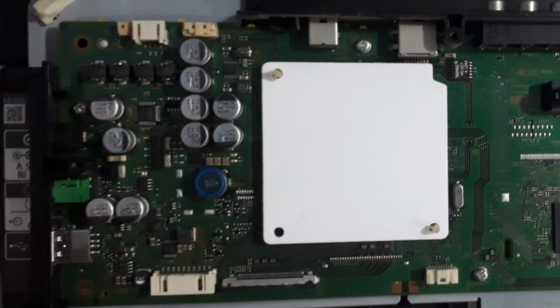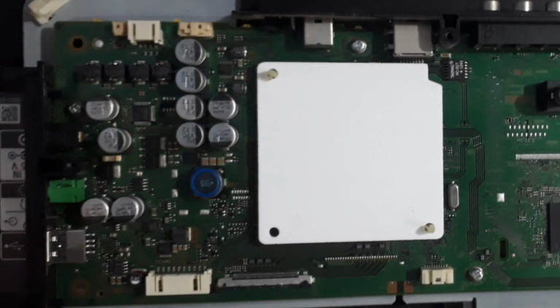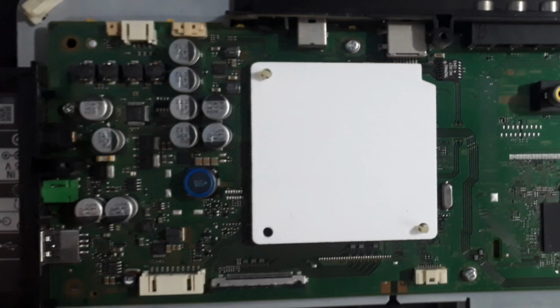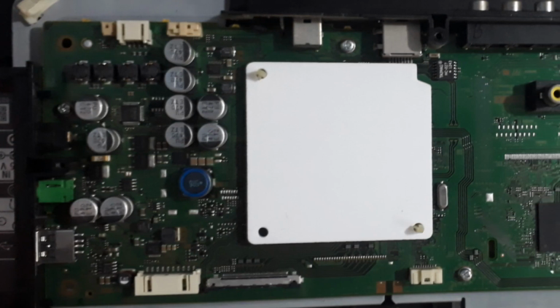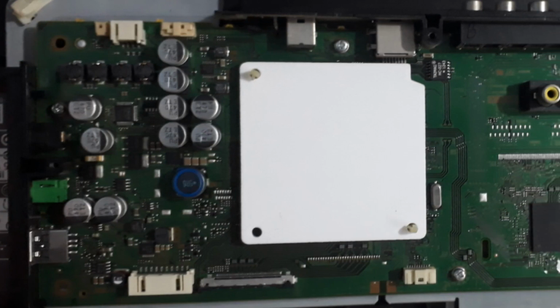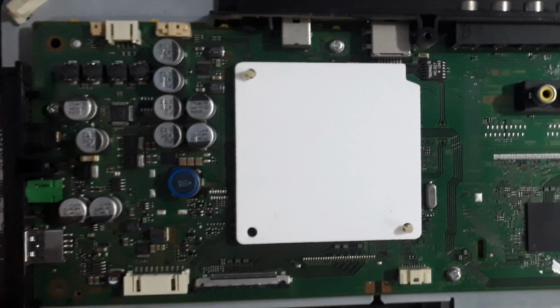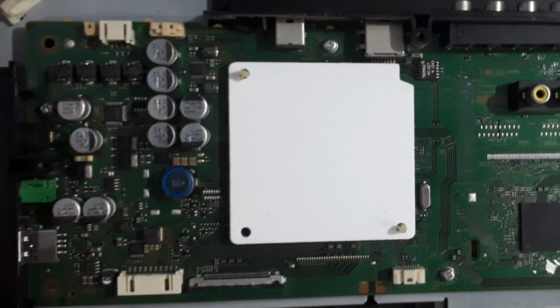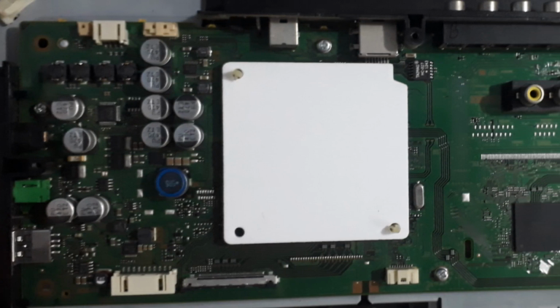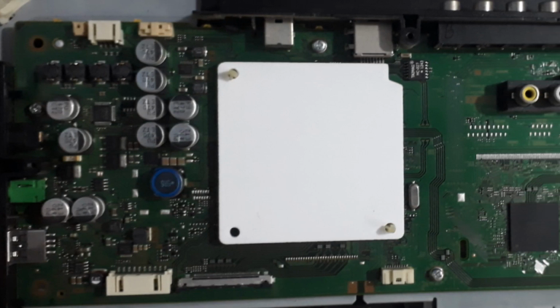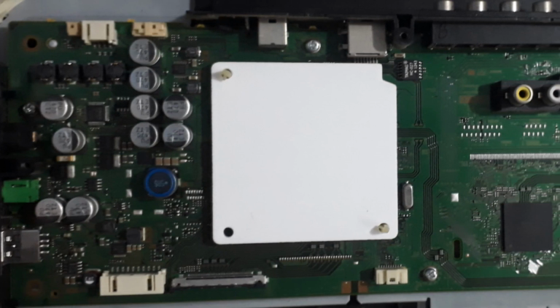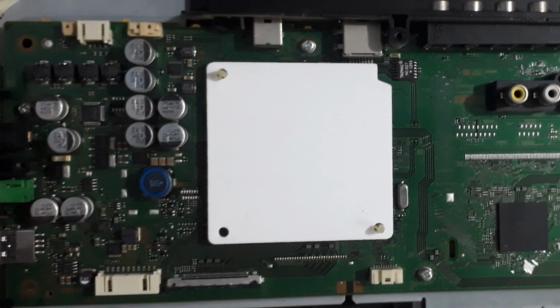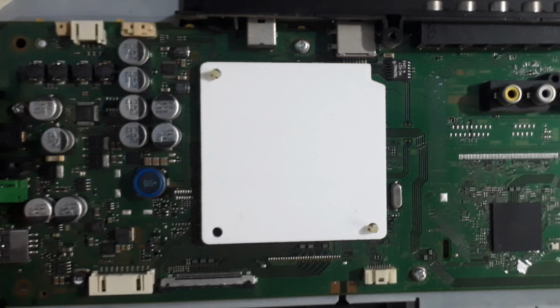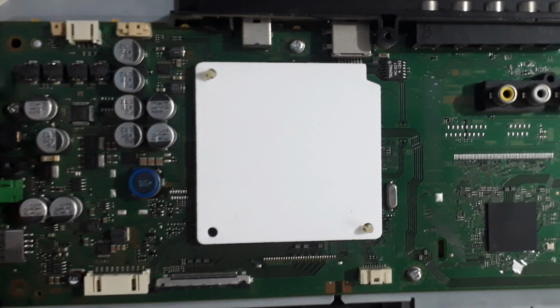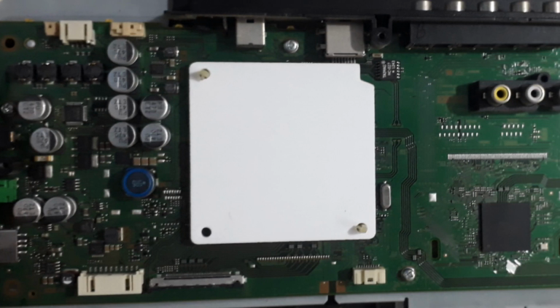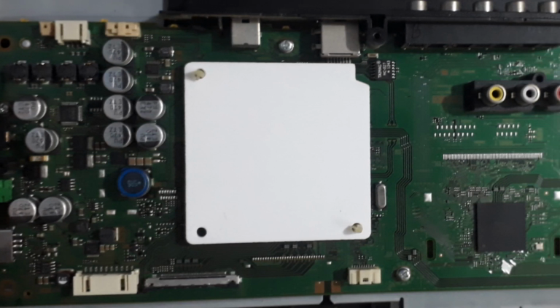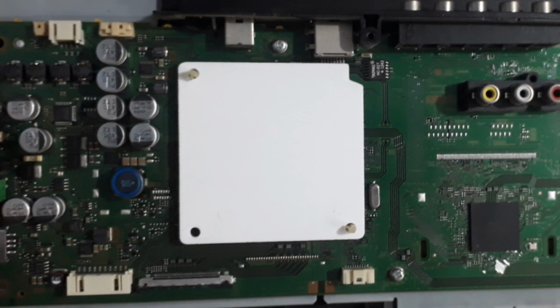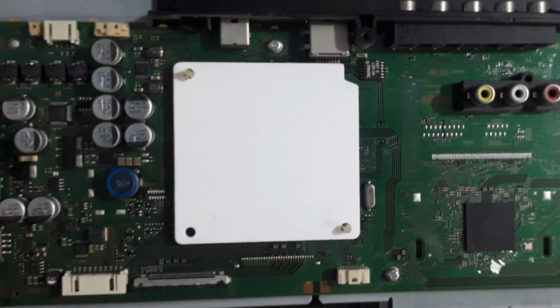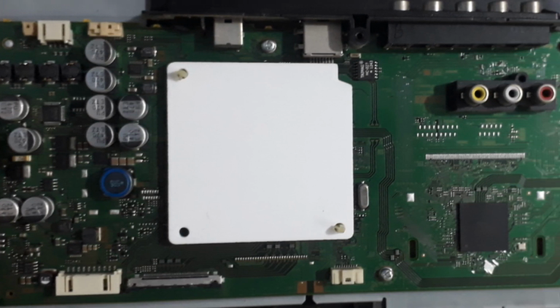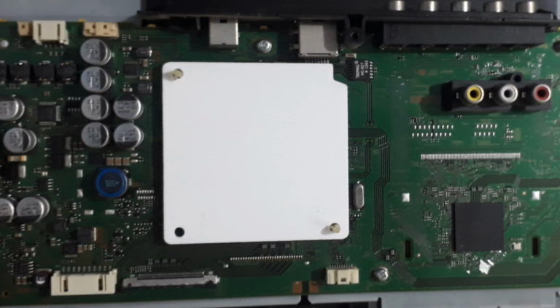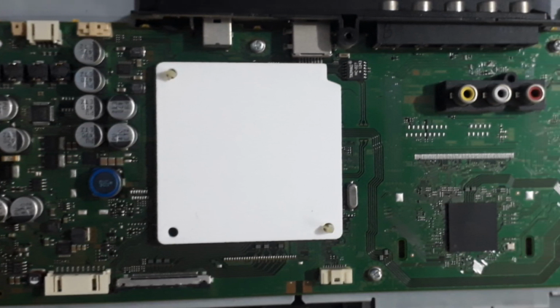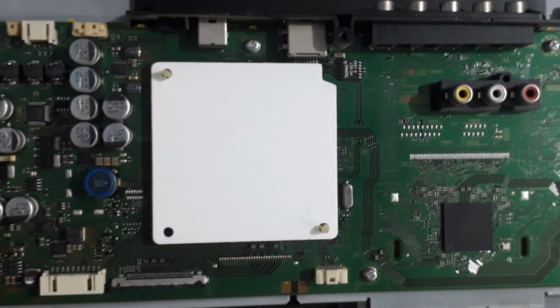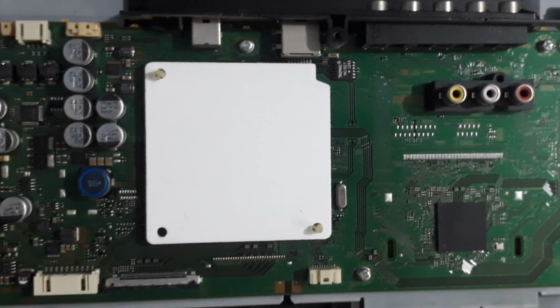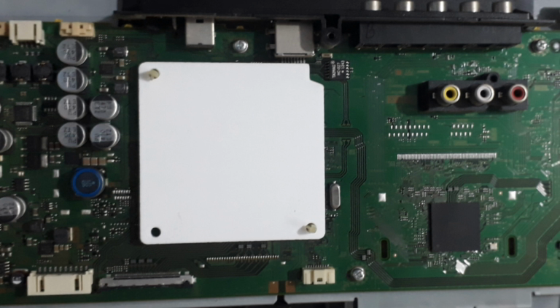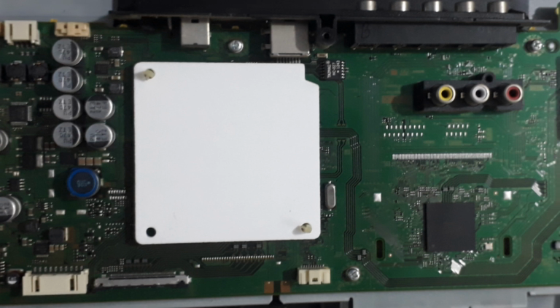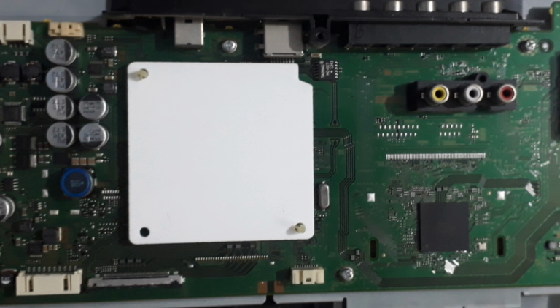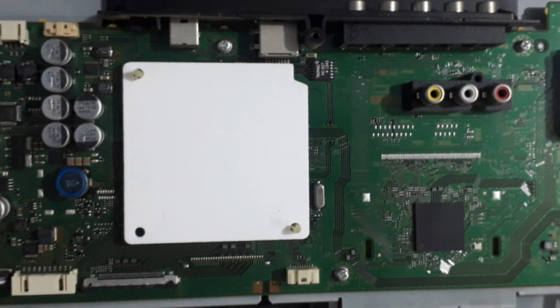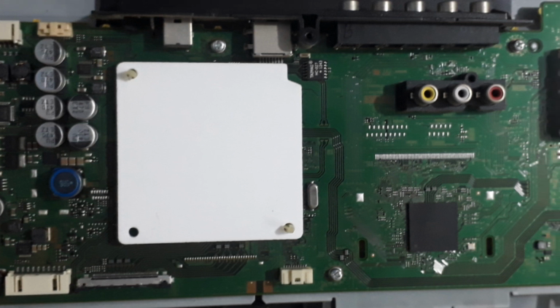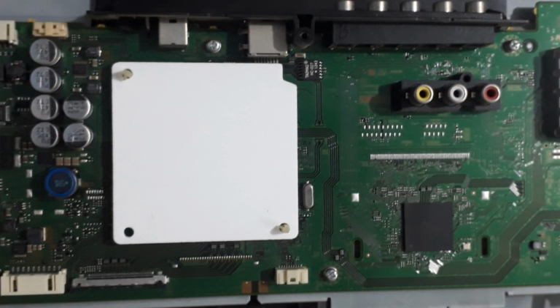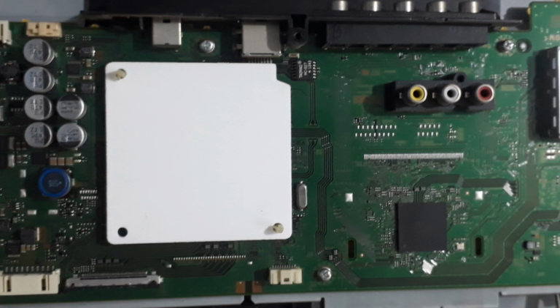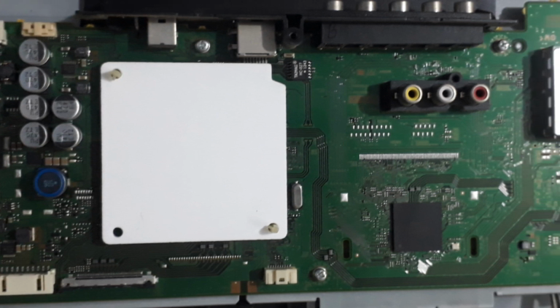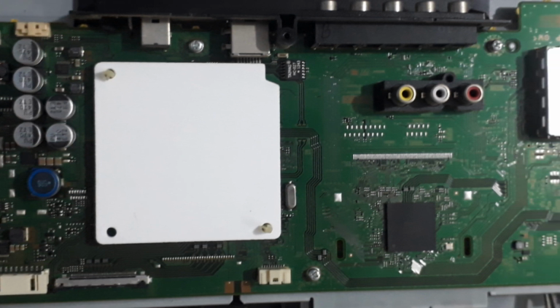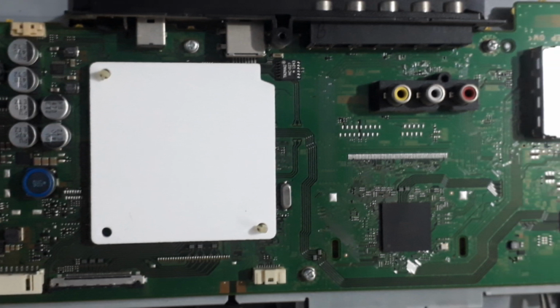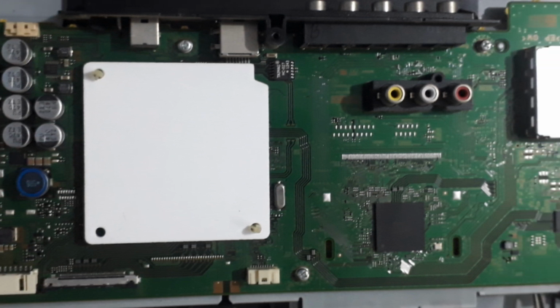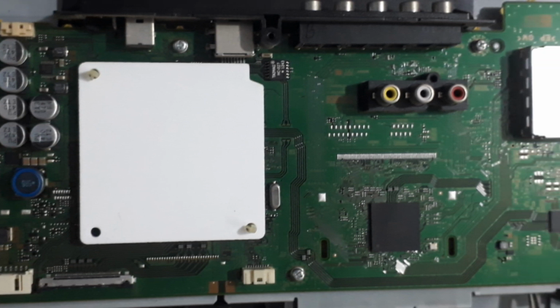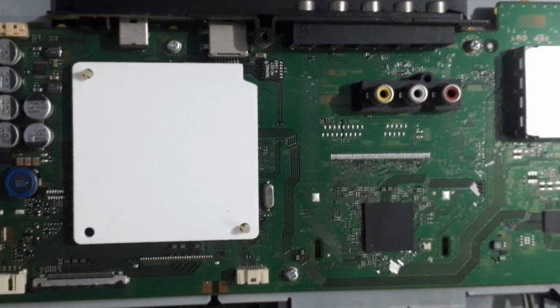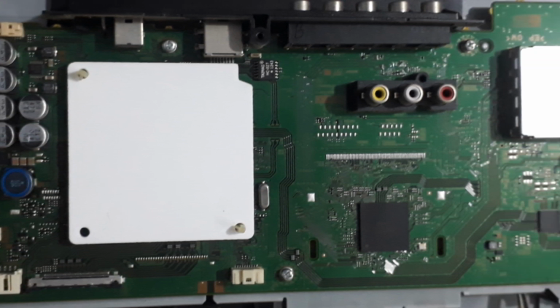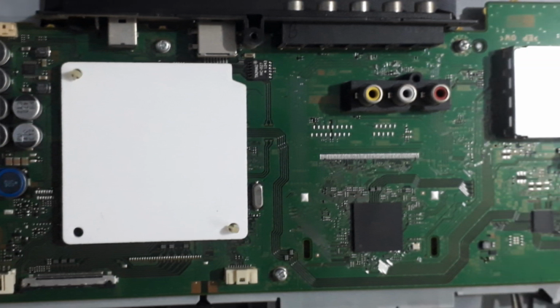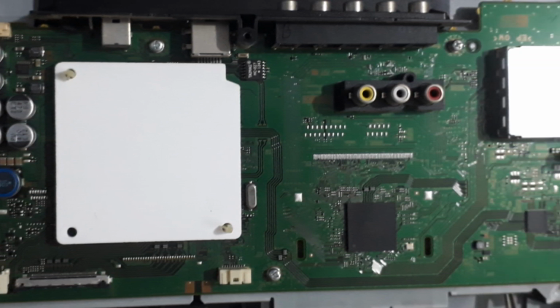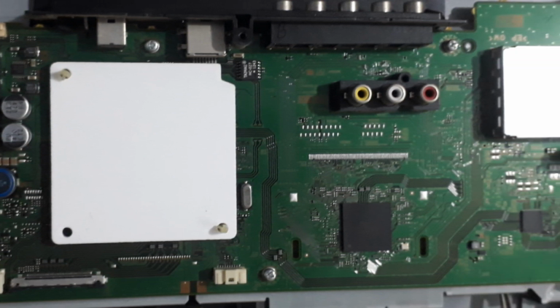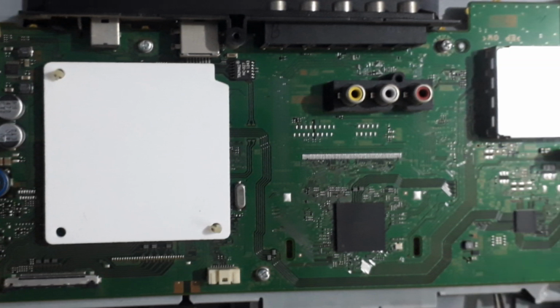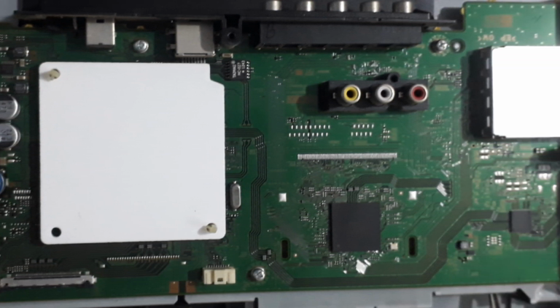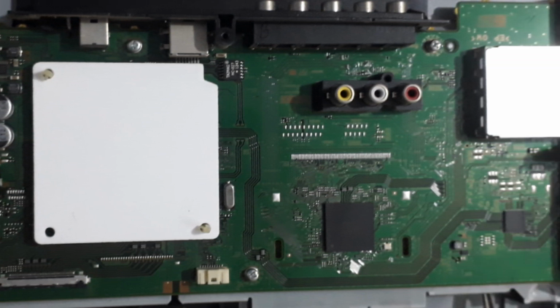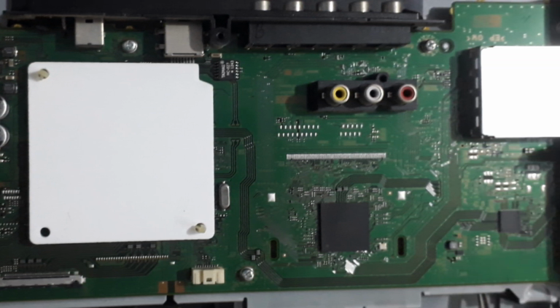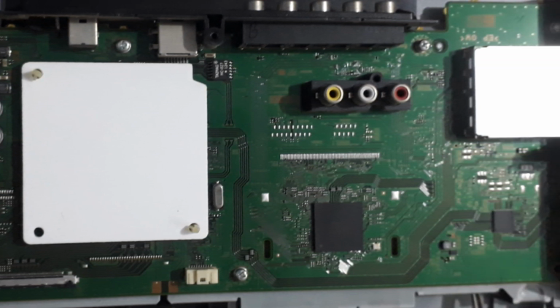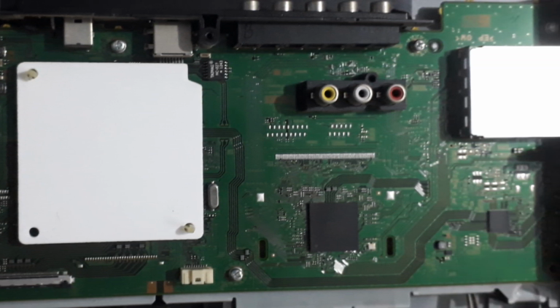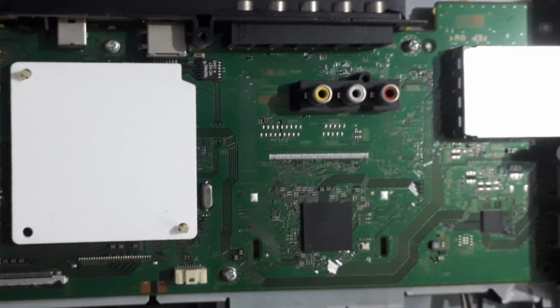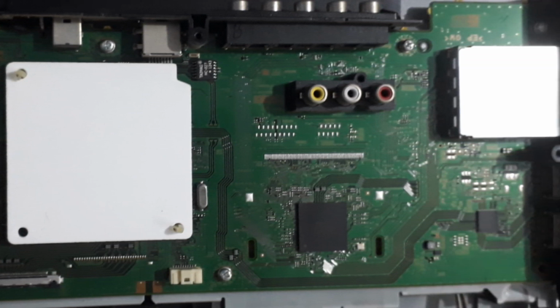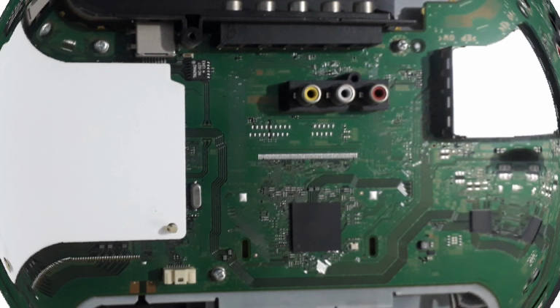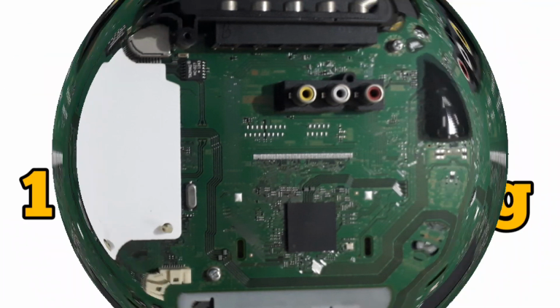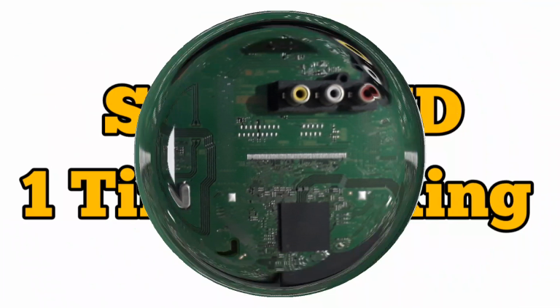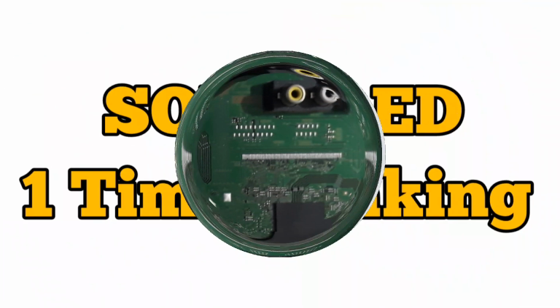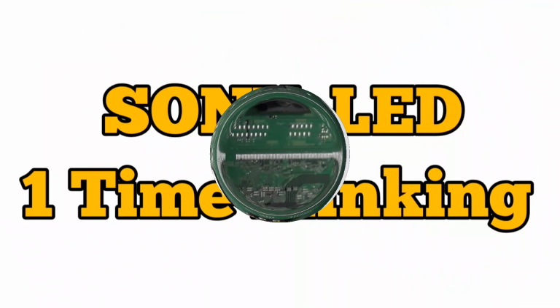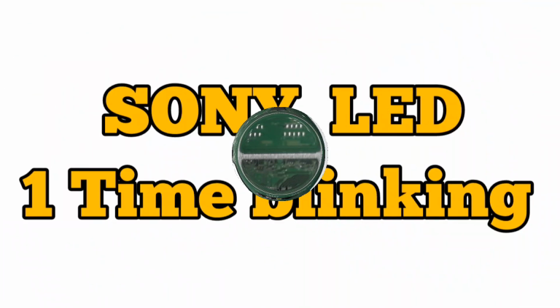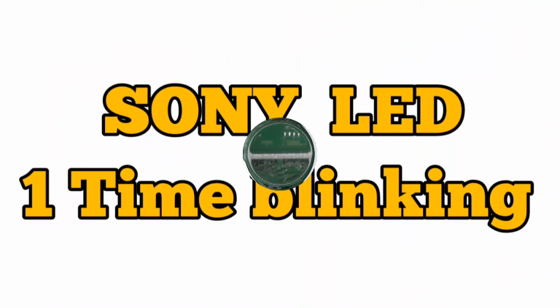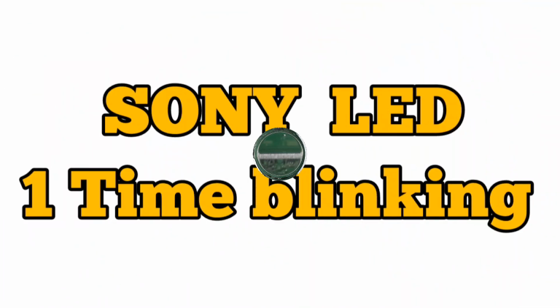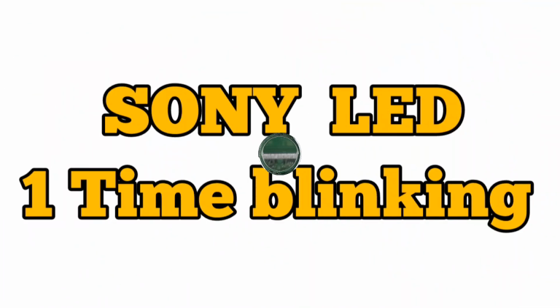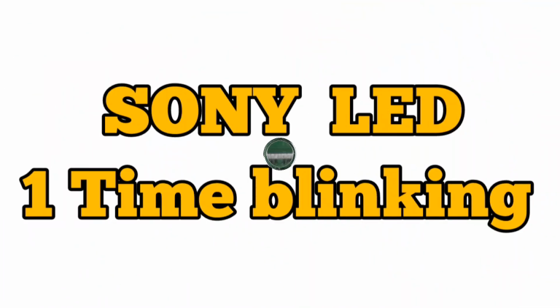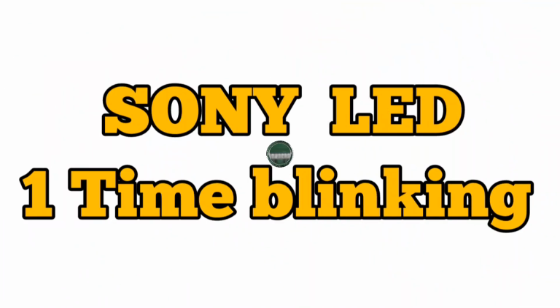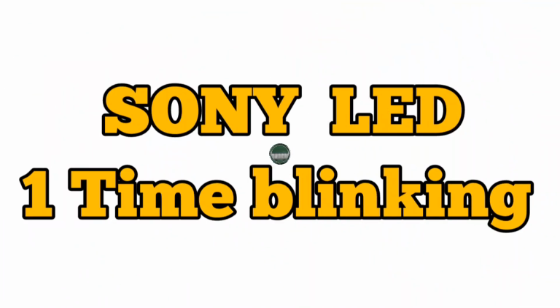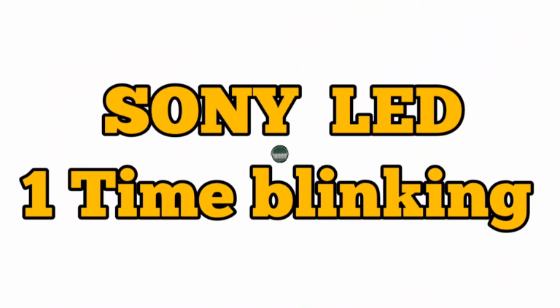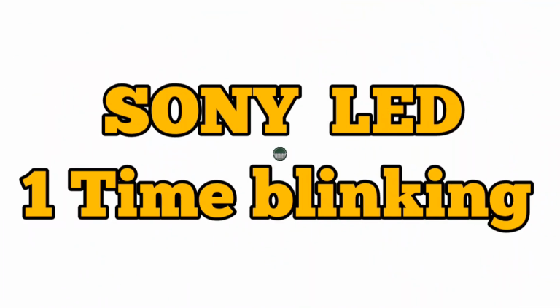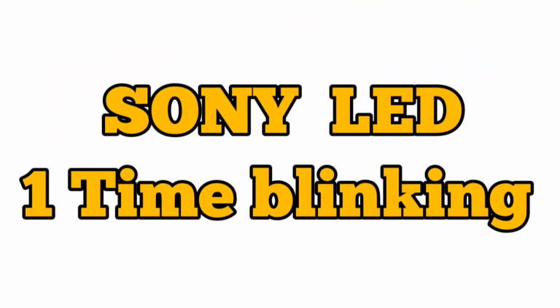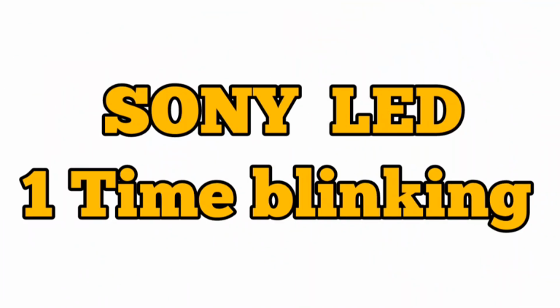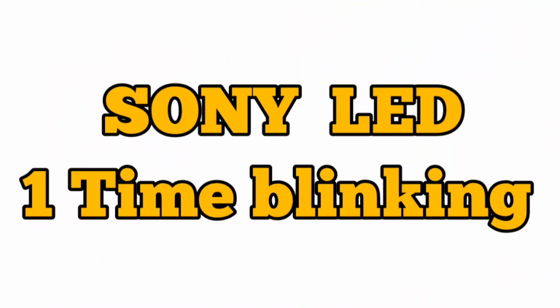You are hotly welcome to my LED TV Repair Channel. Today we are going to discuss about the red light blinking in Sony TV.